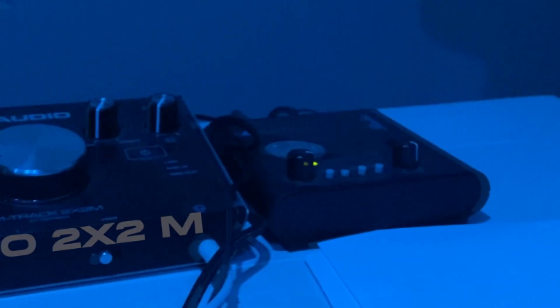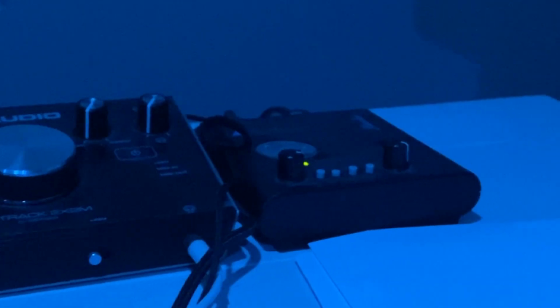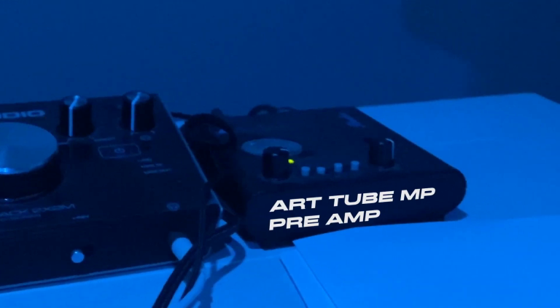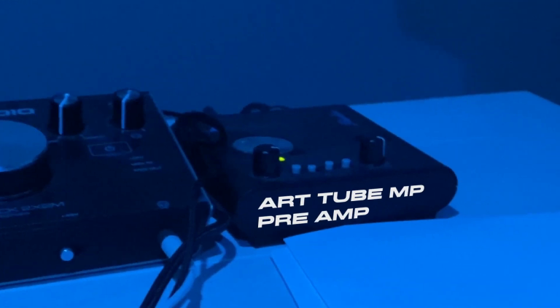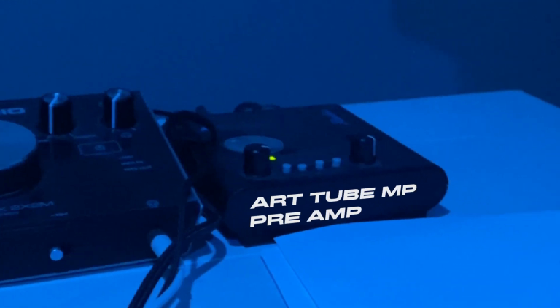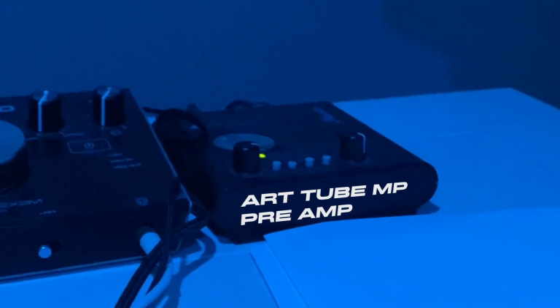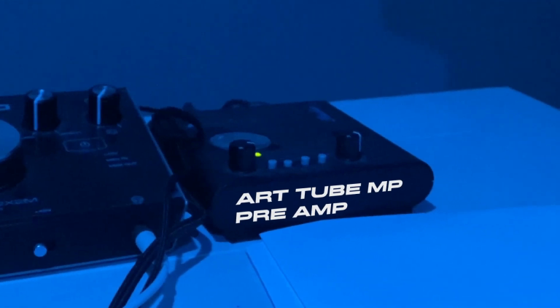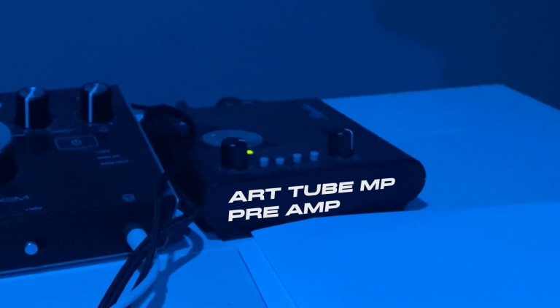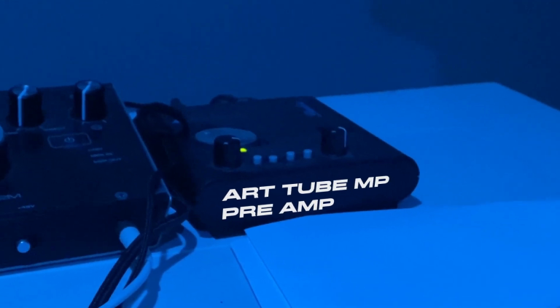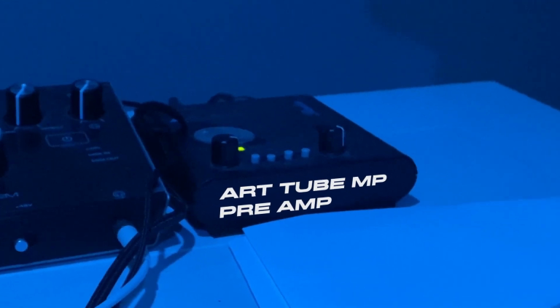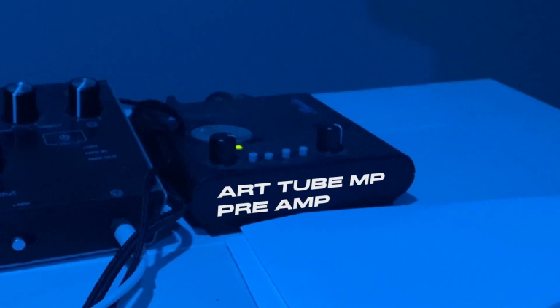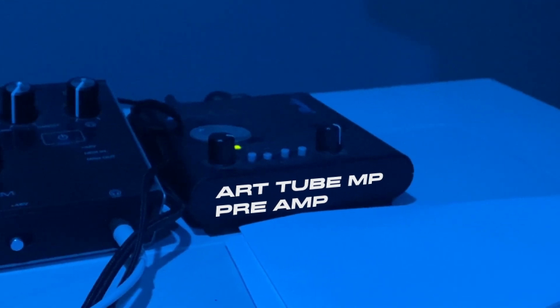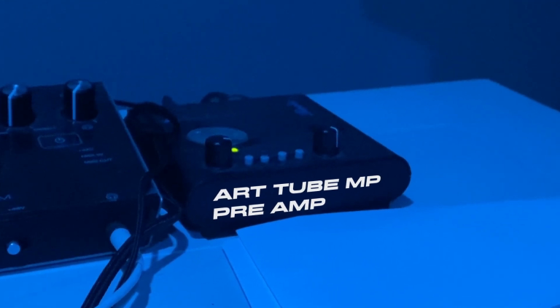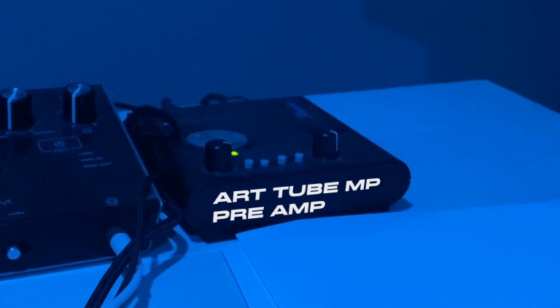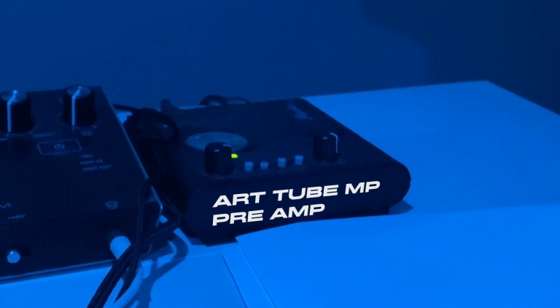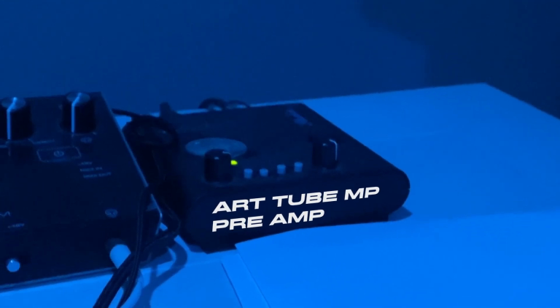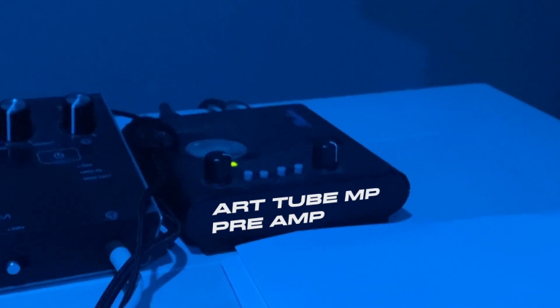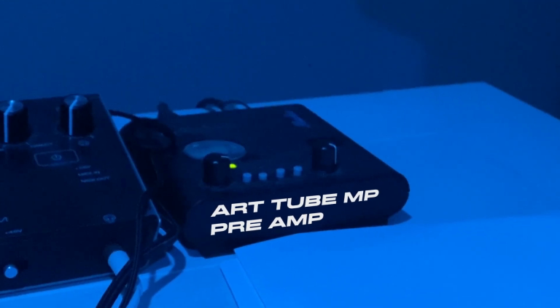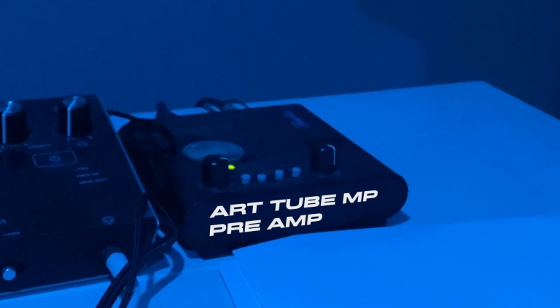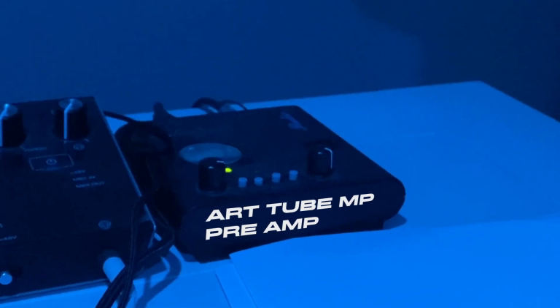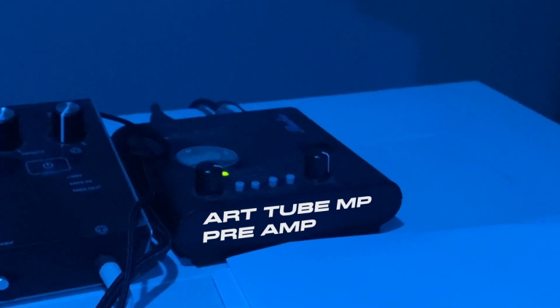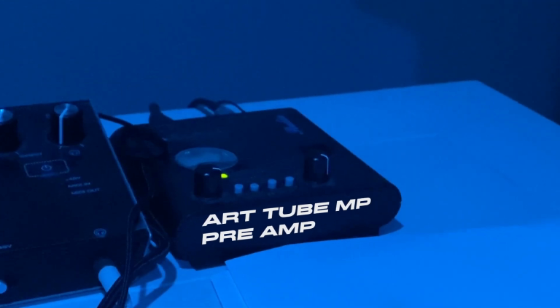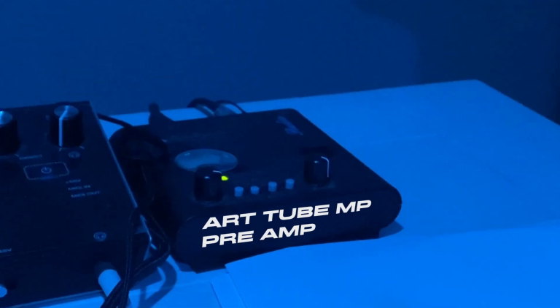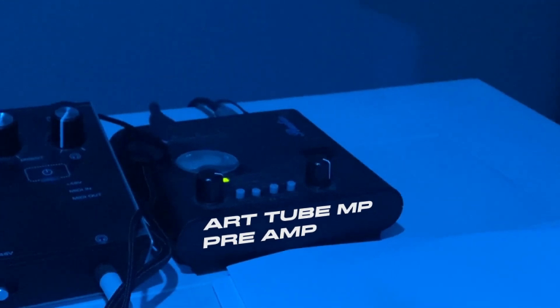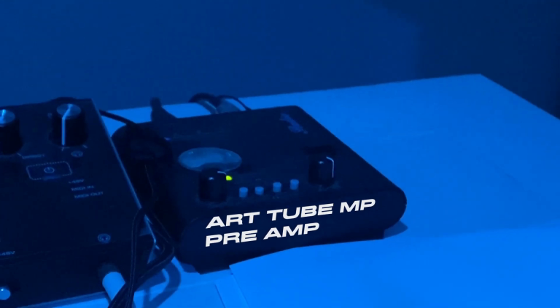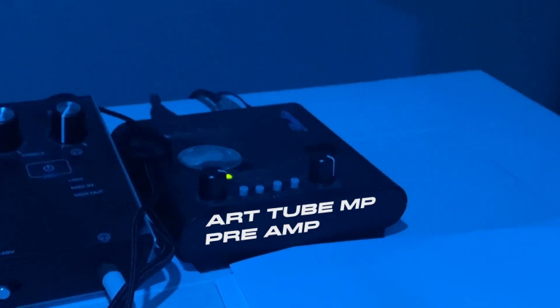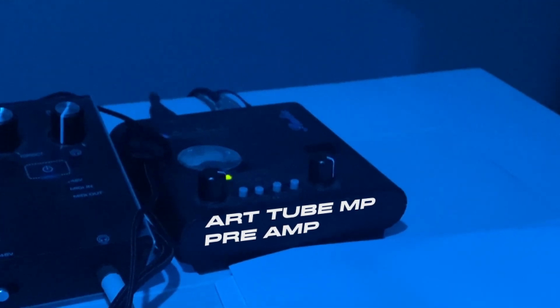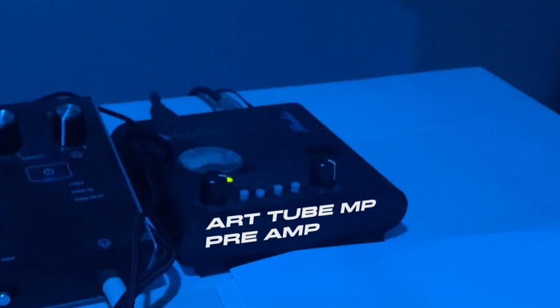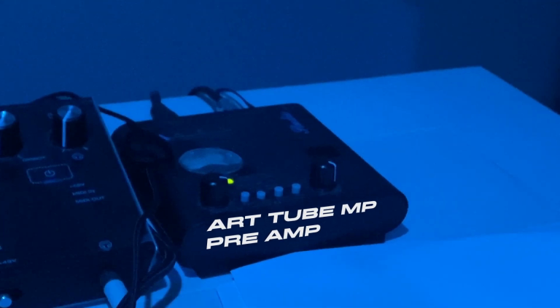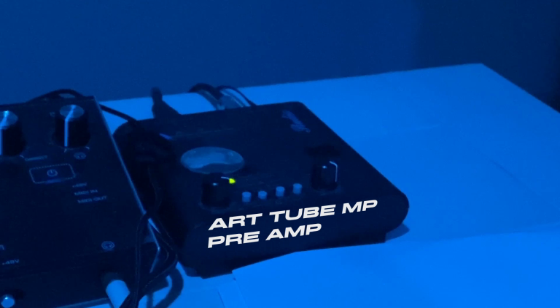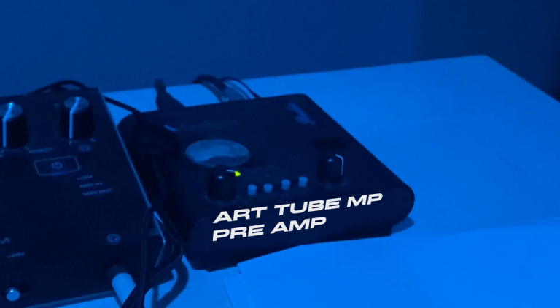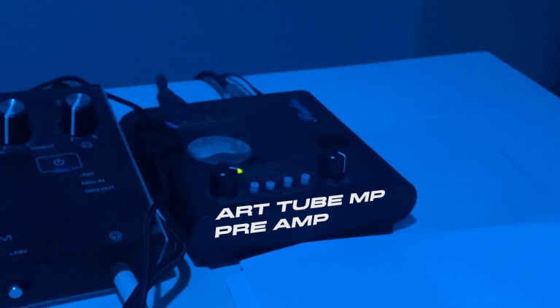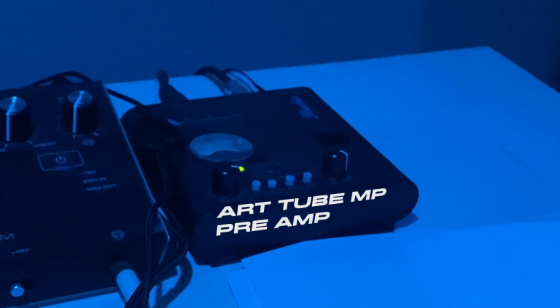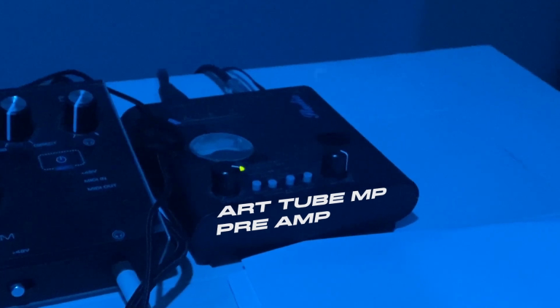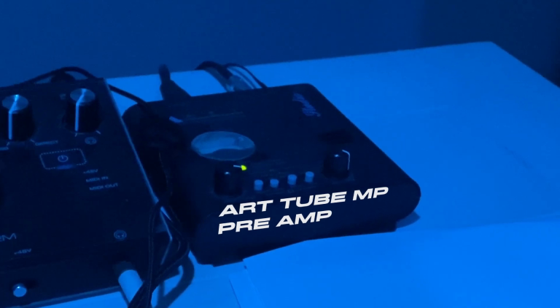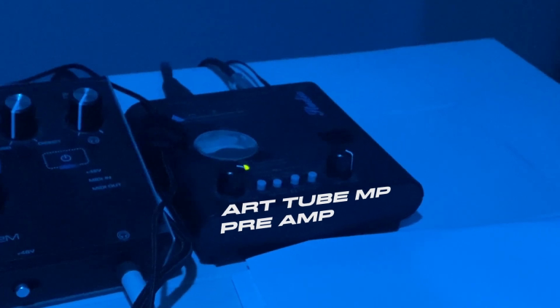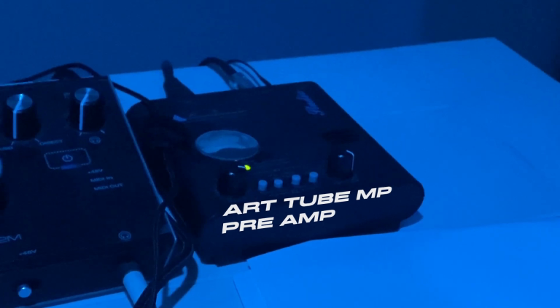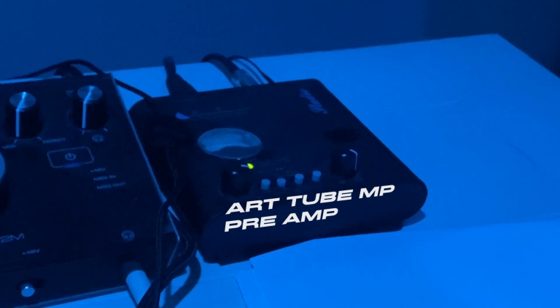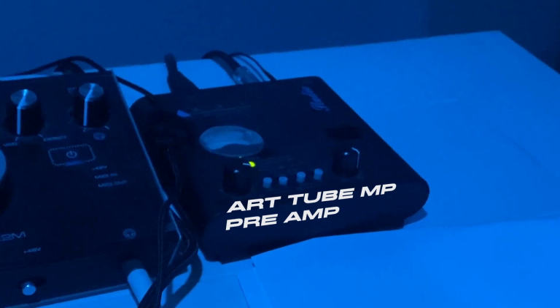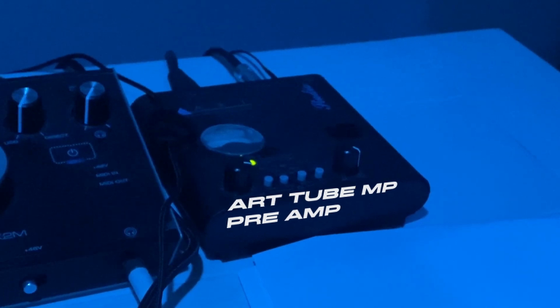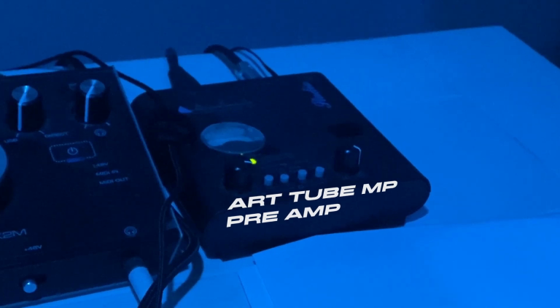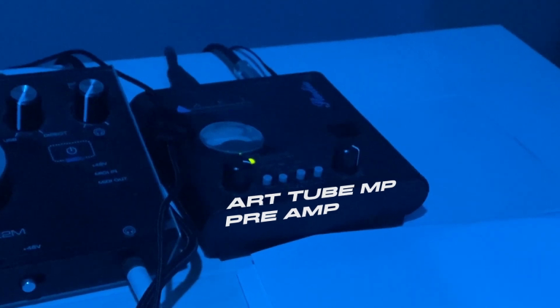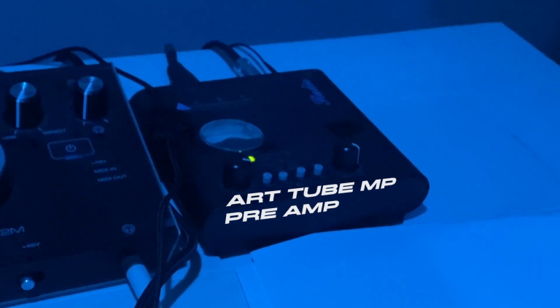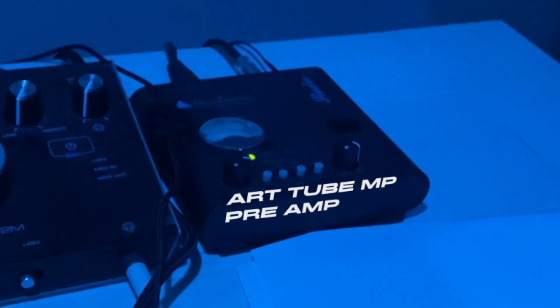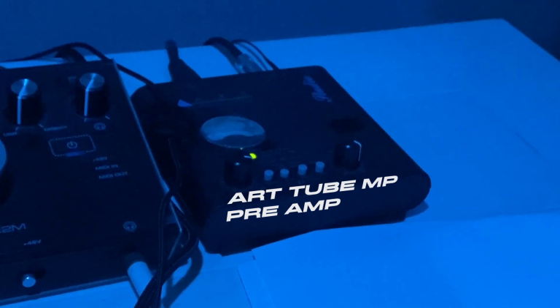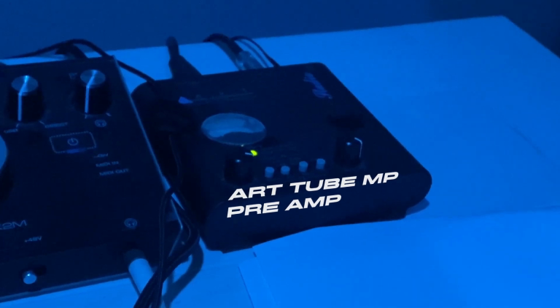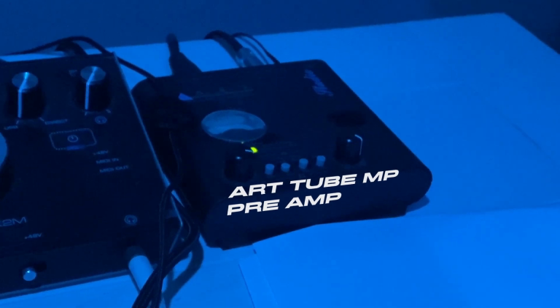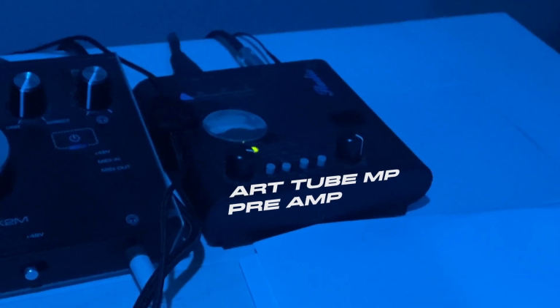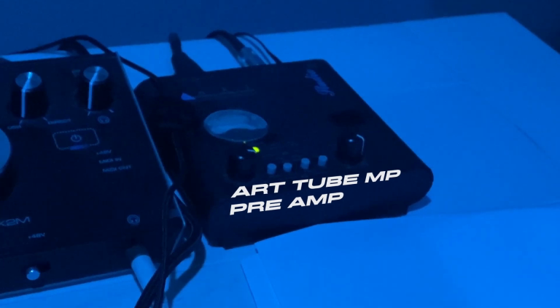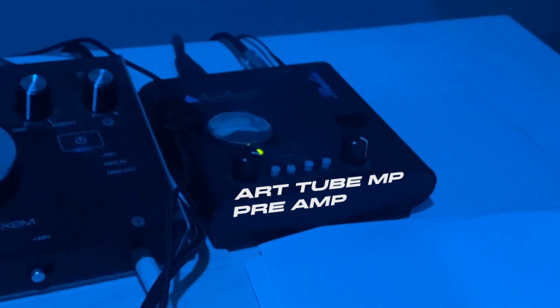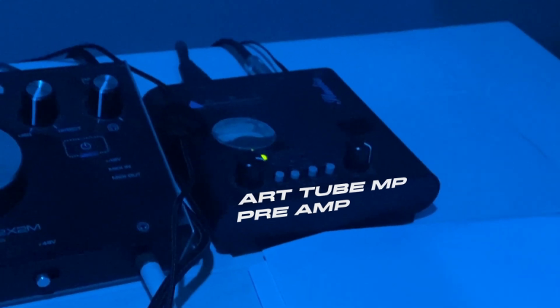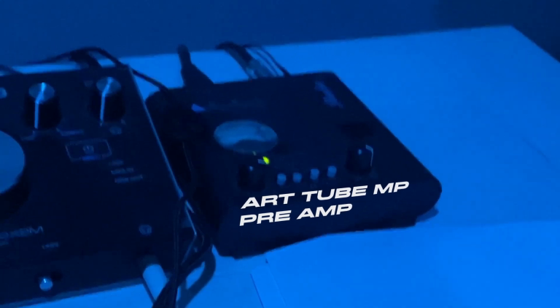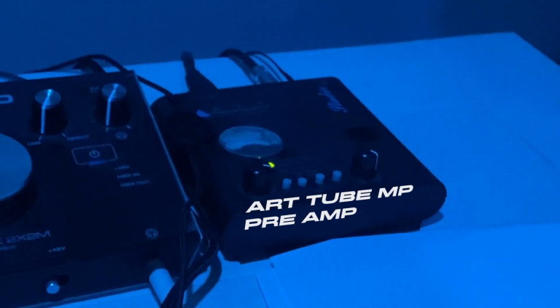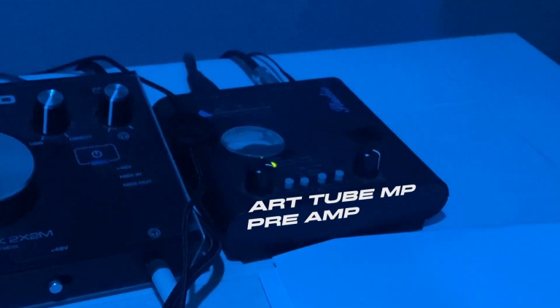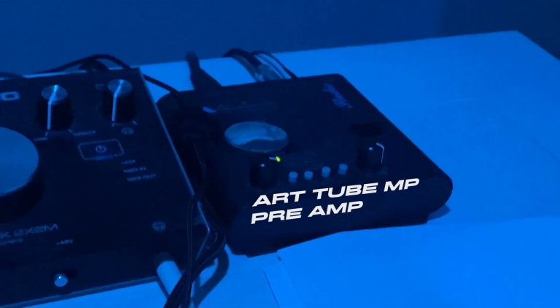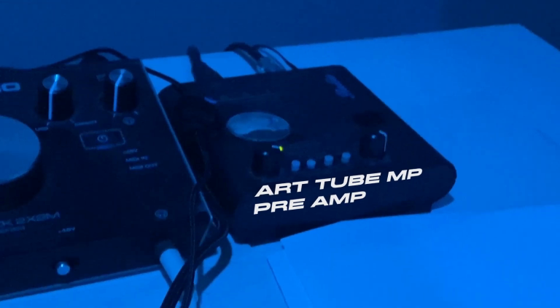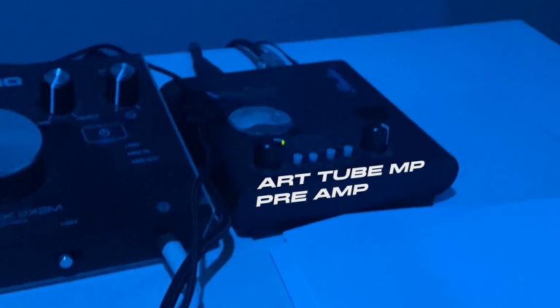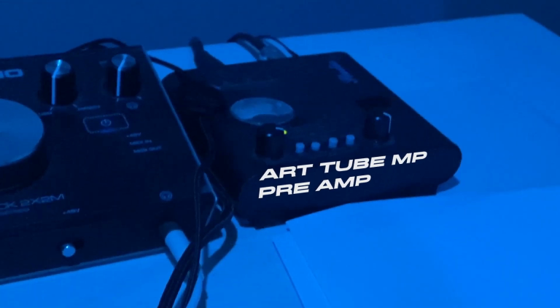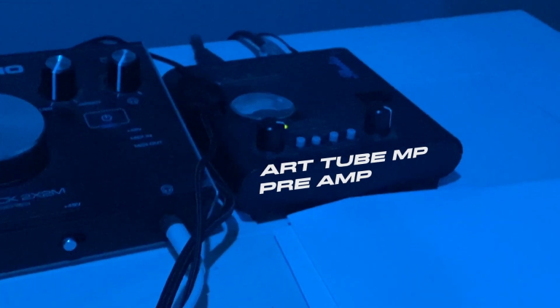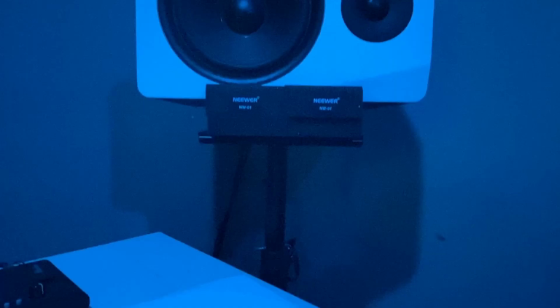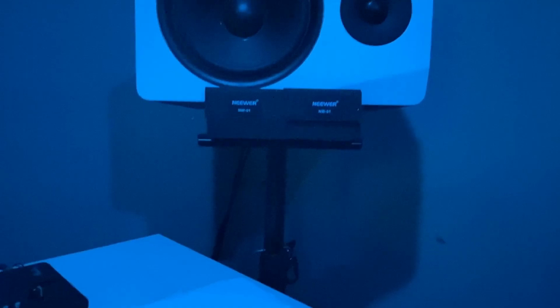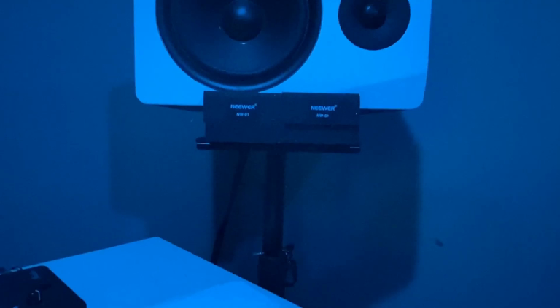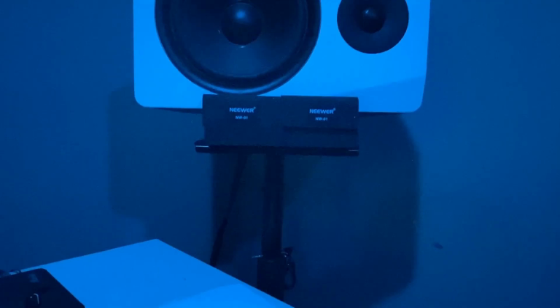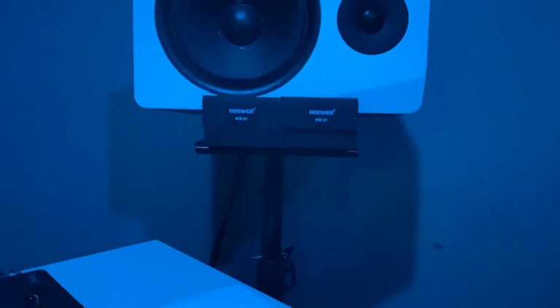And then to the right of that, I got the ART Tube MP. This is the preamp I use to get my vocals sounding nice and crispy the first time.